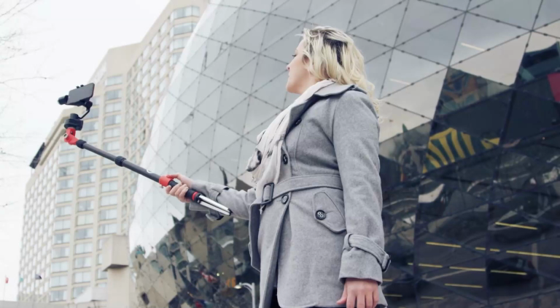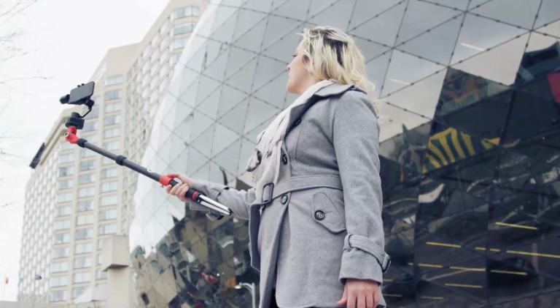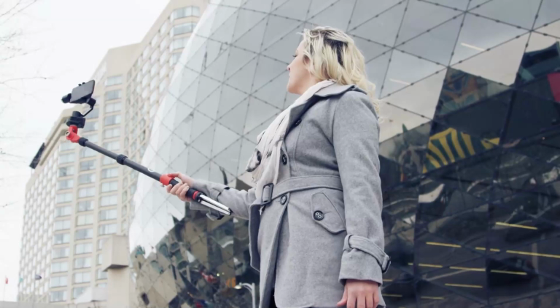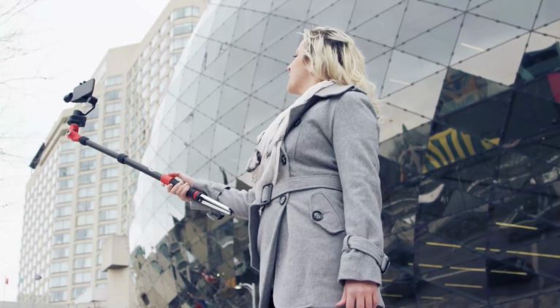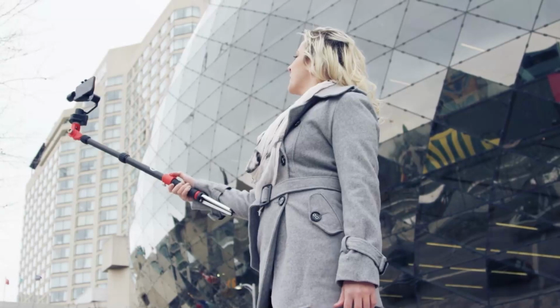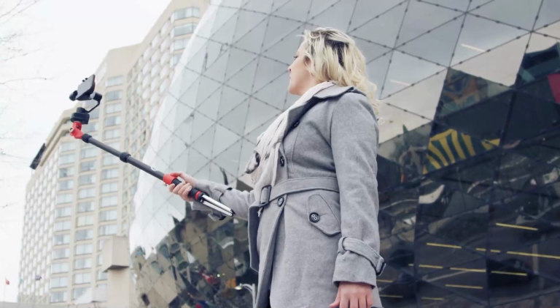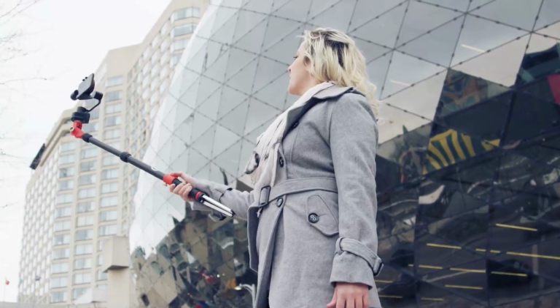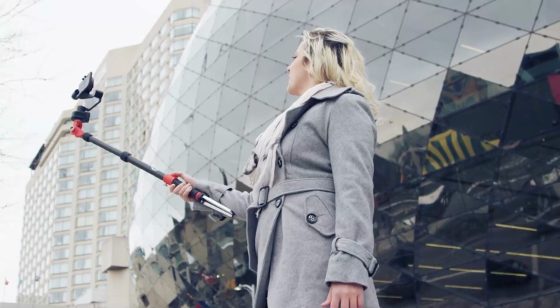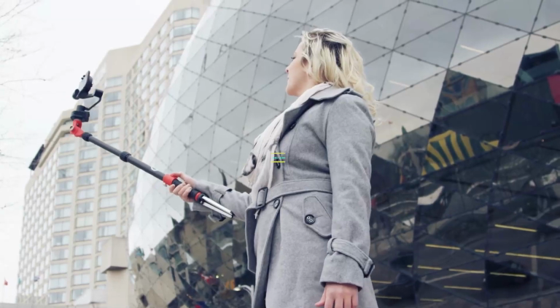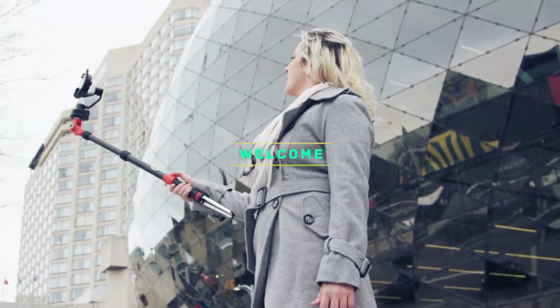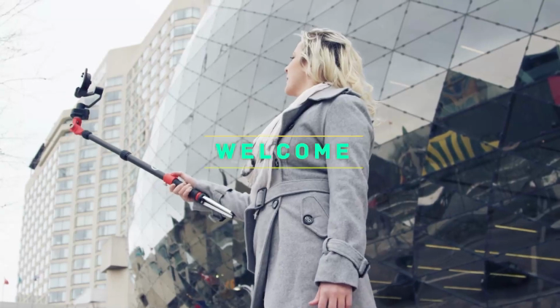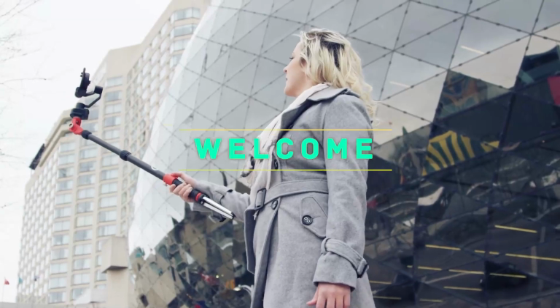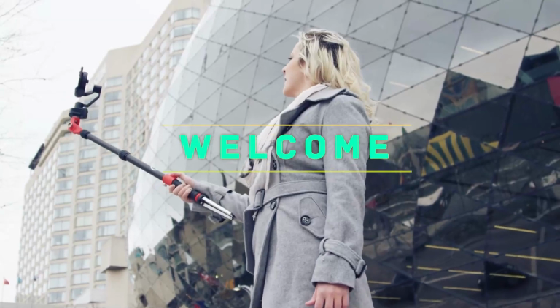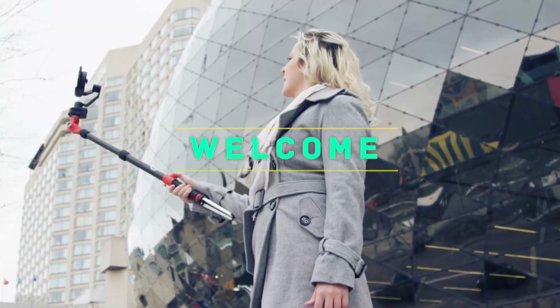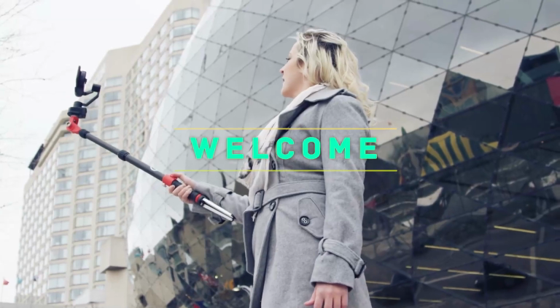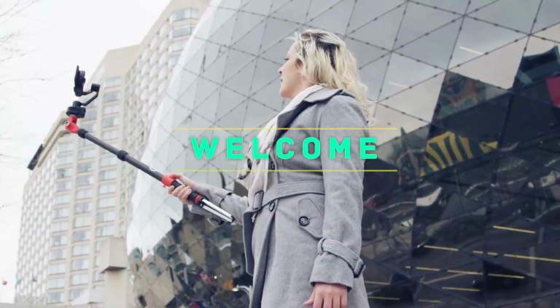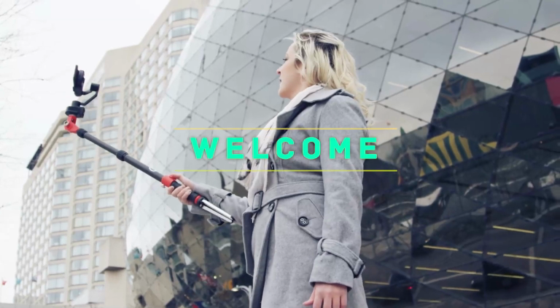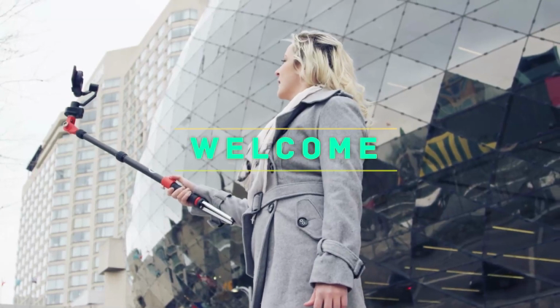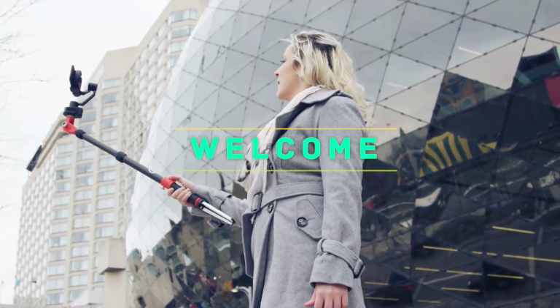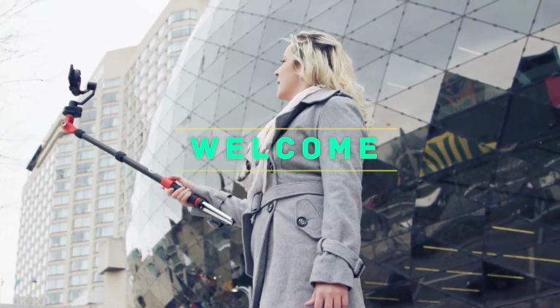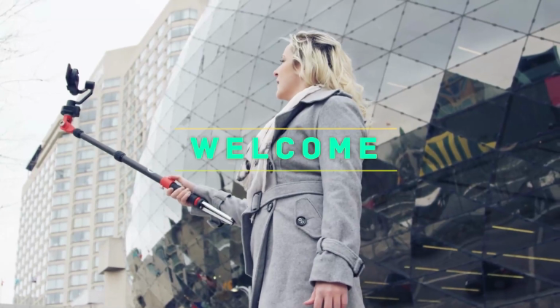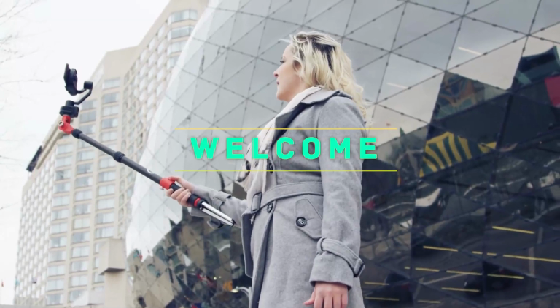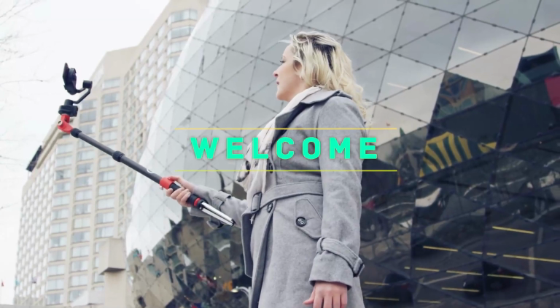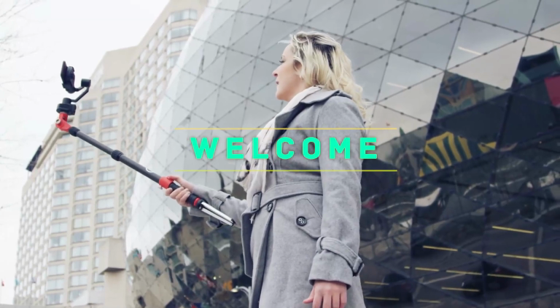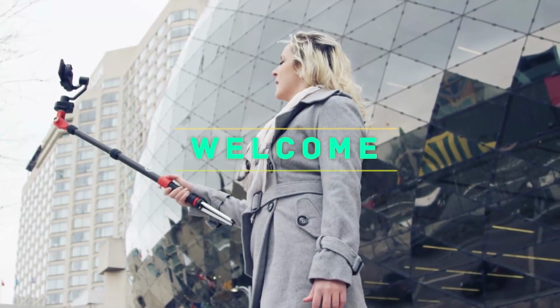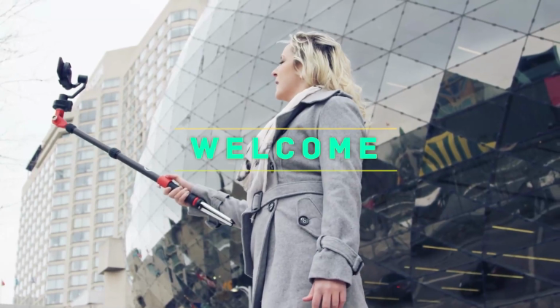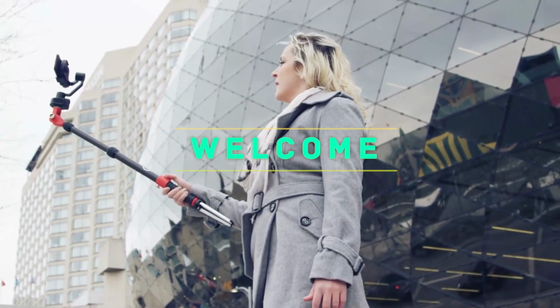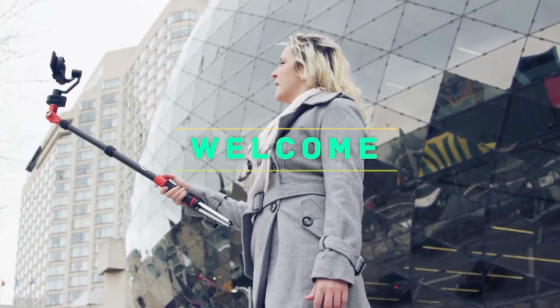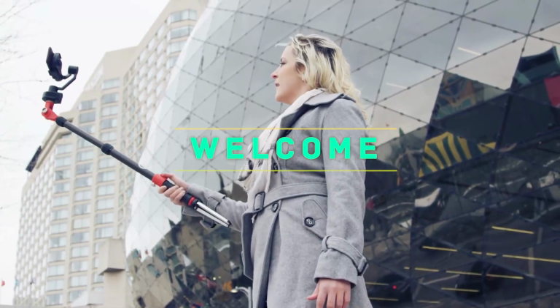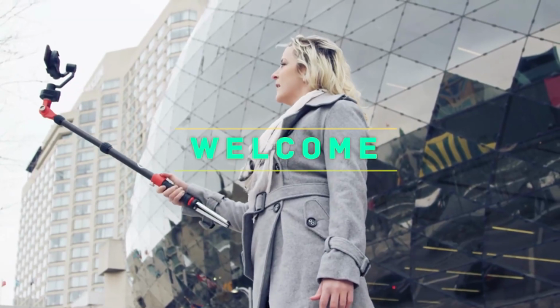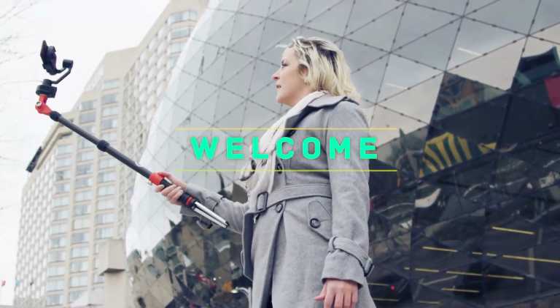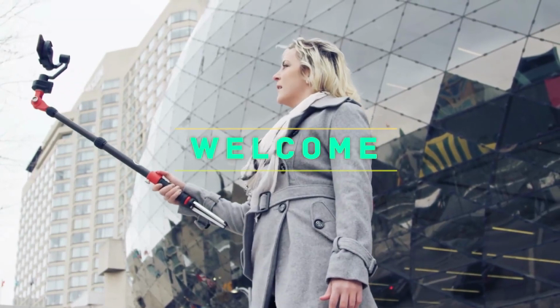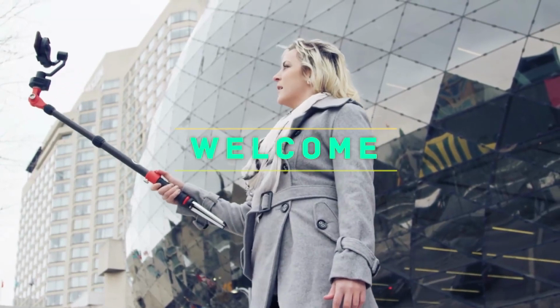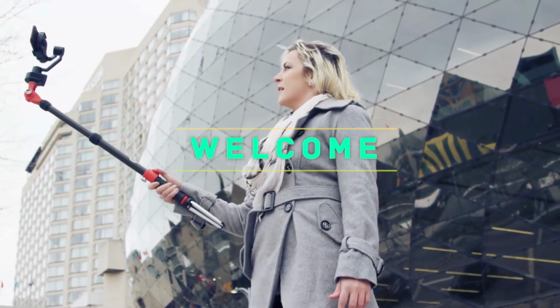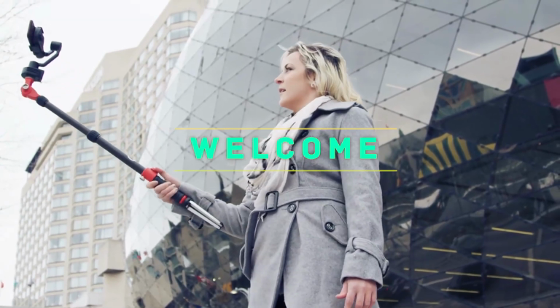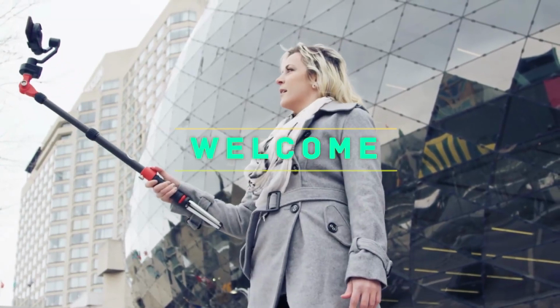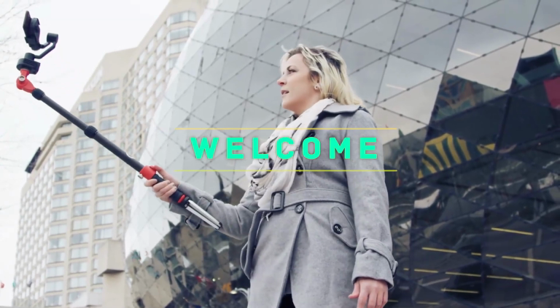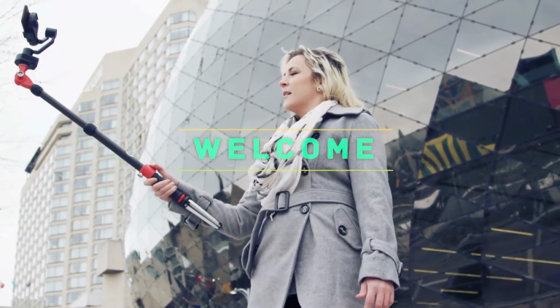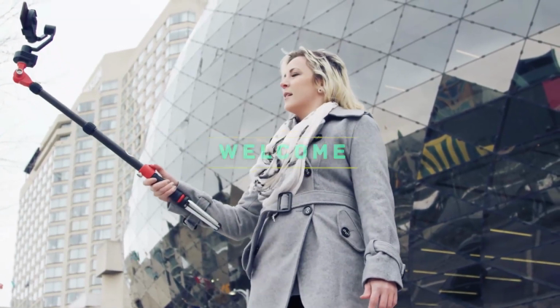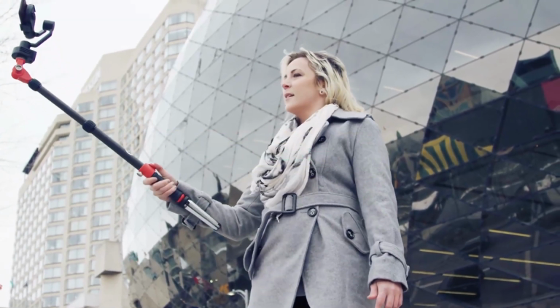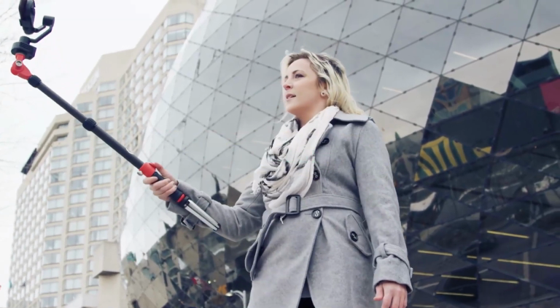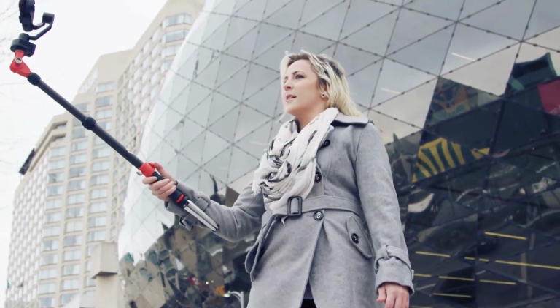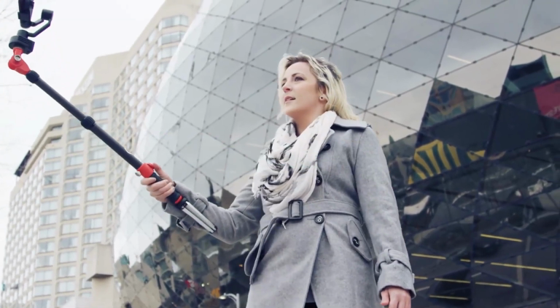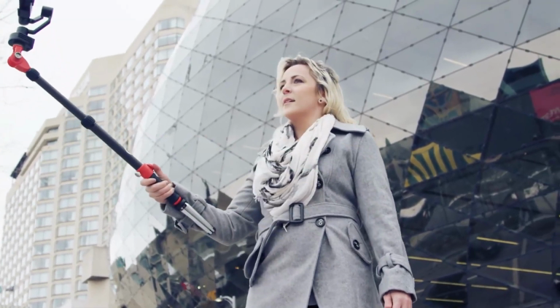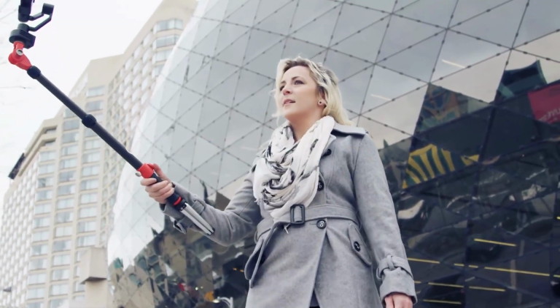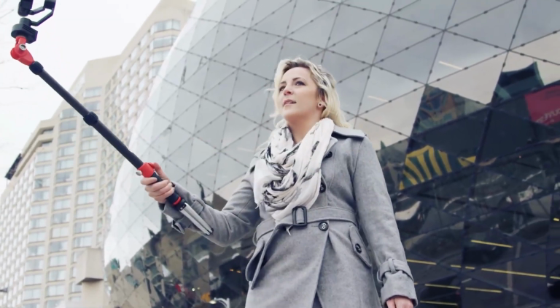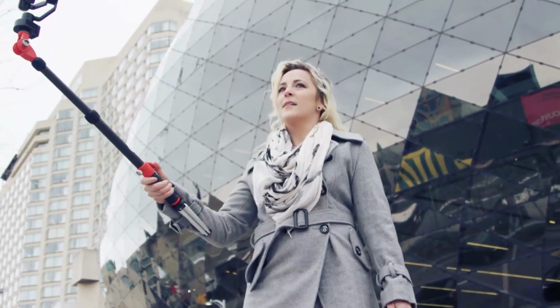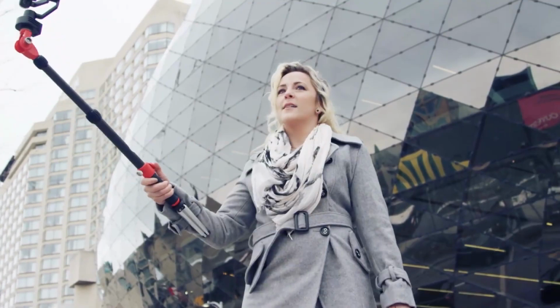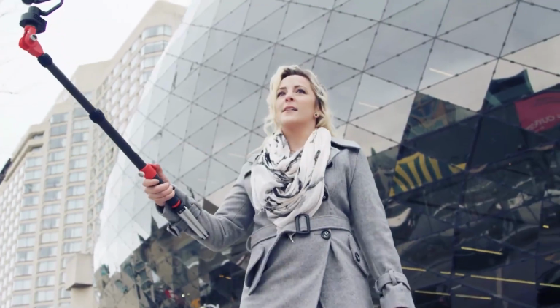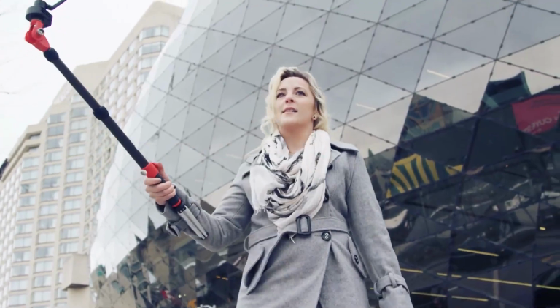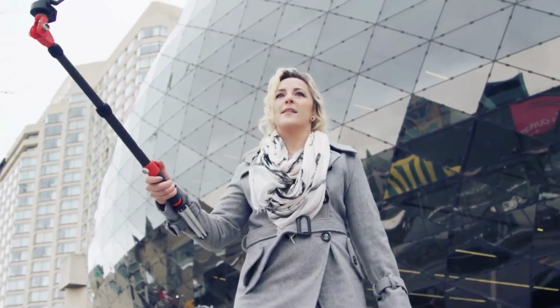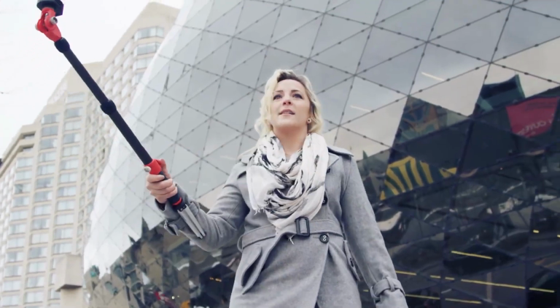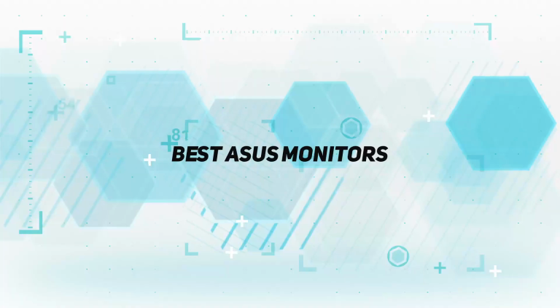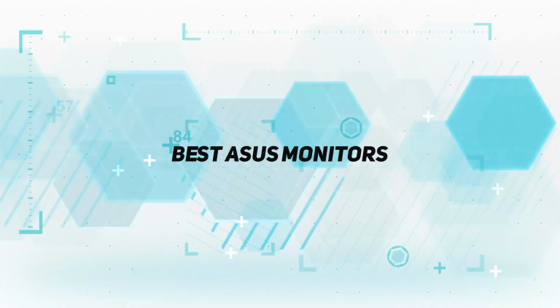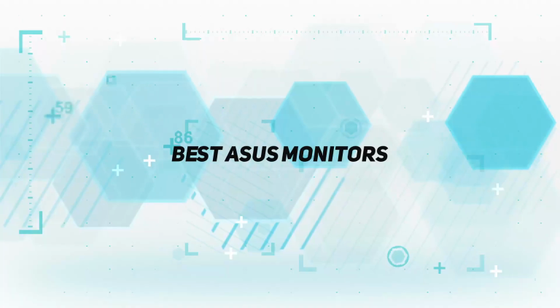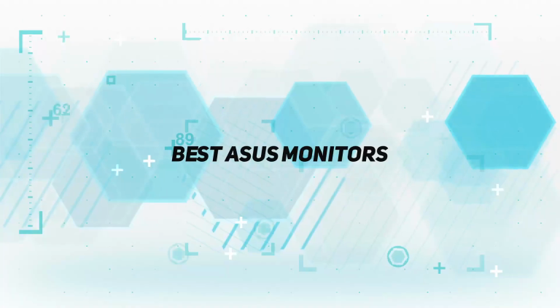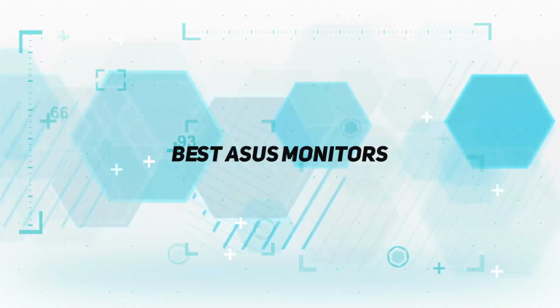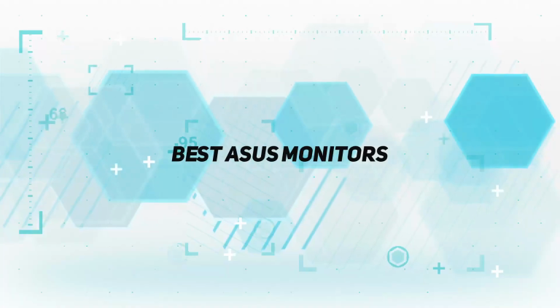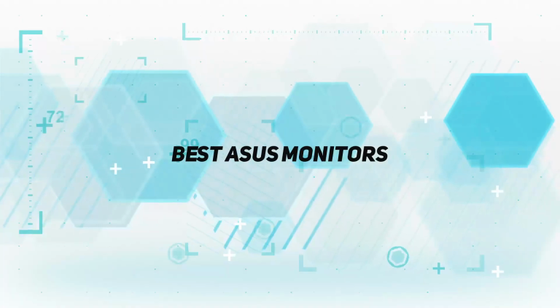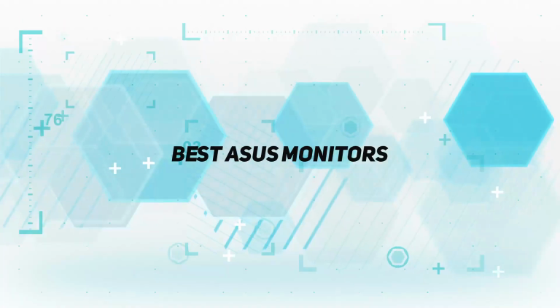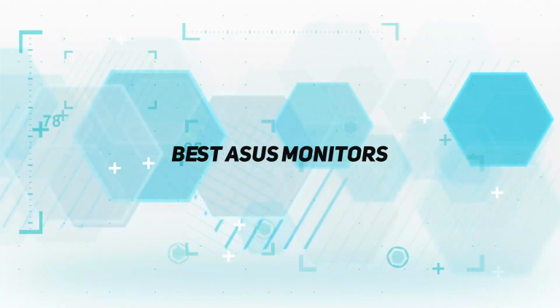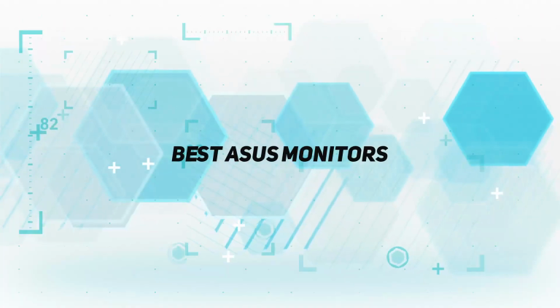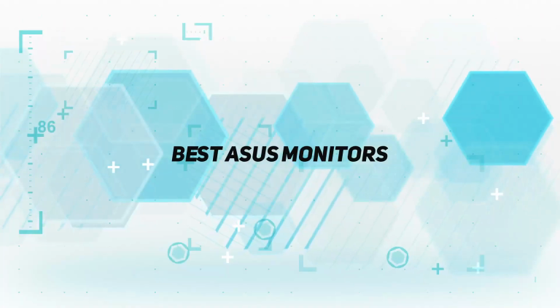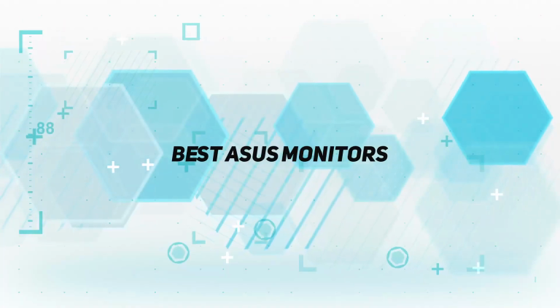Hey, welcome back to my channel. In this video, I'm gonna talk about the top 5 best Asus monitors.